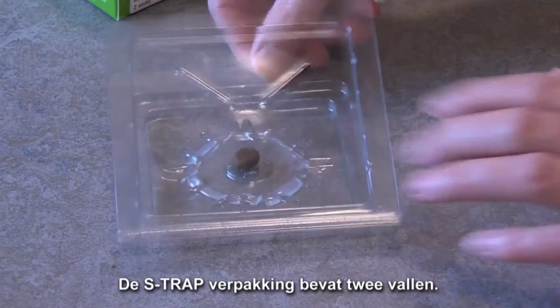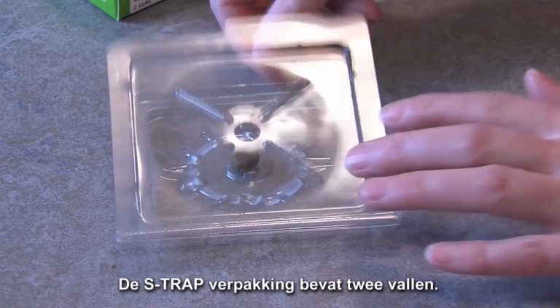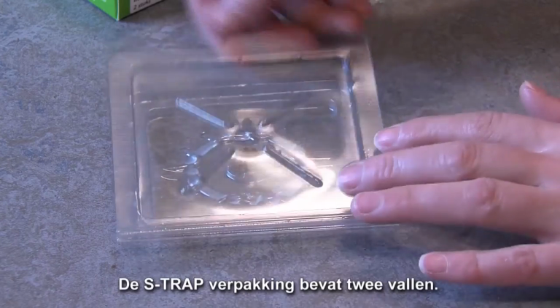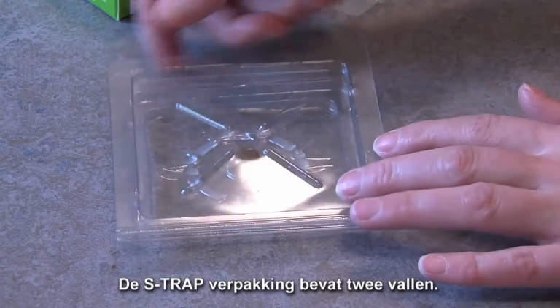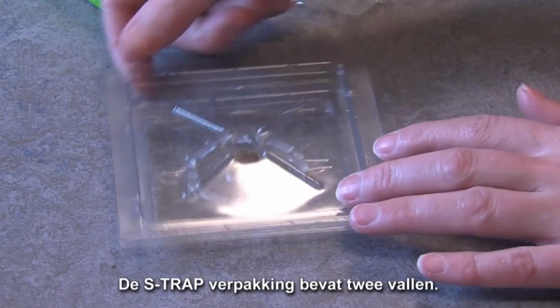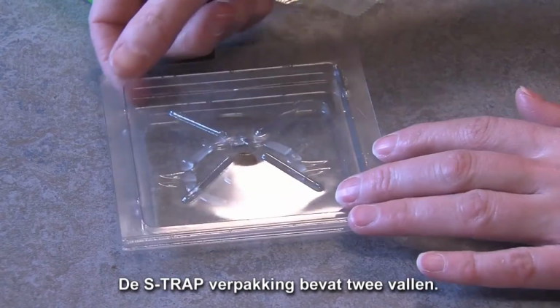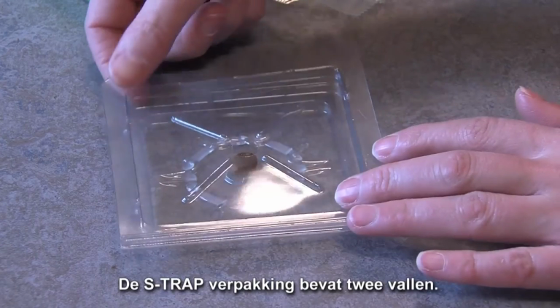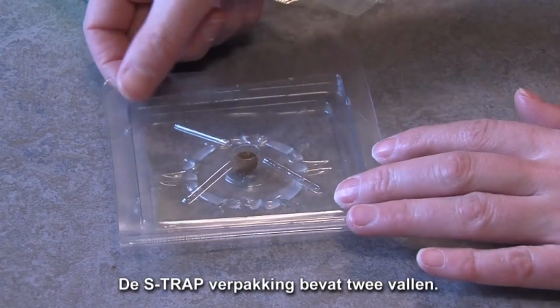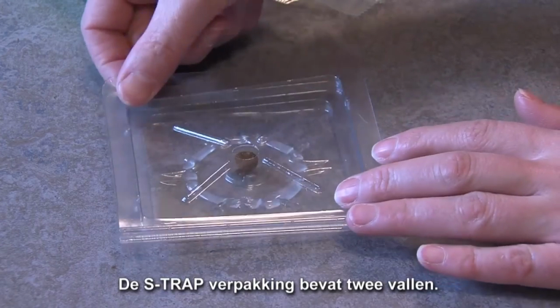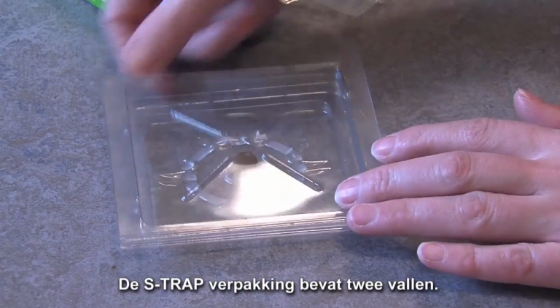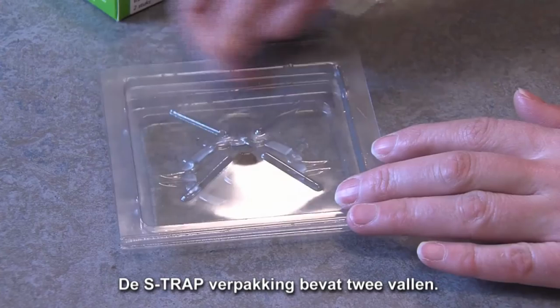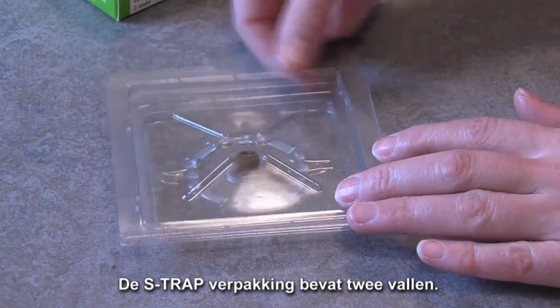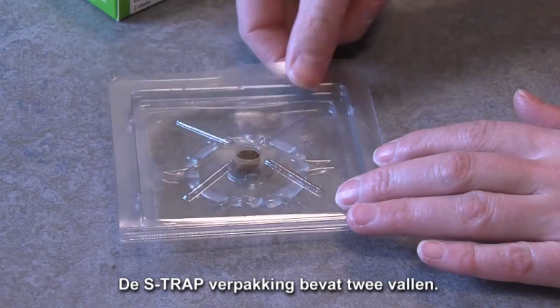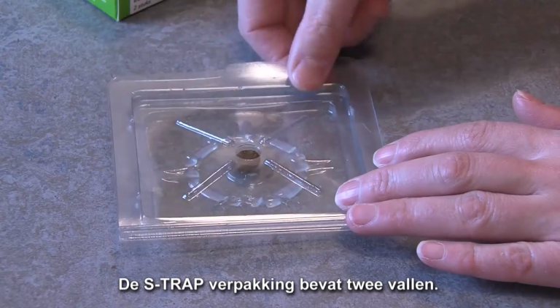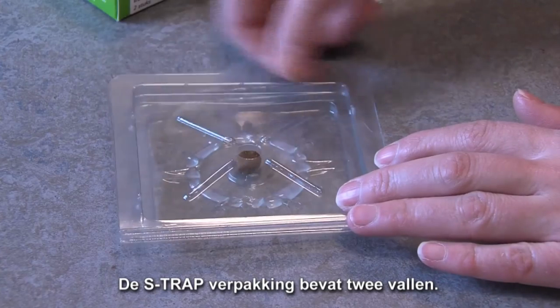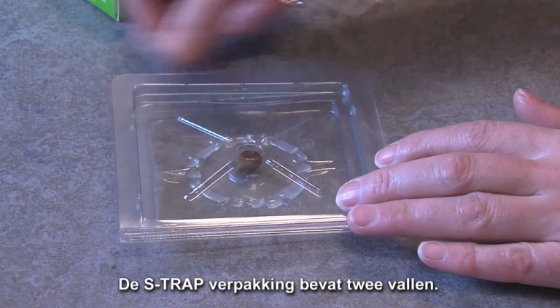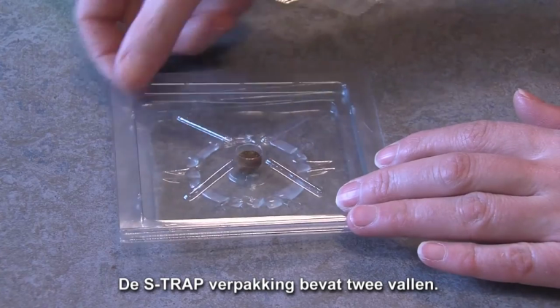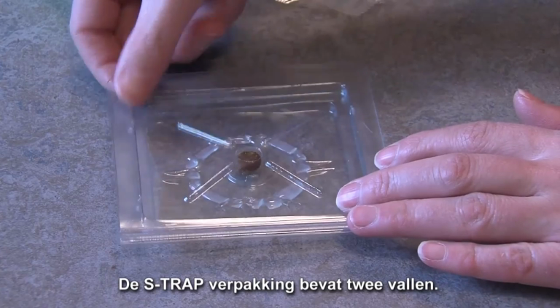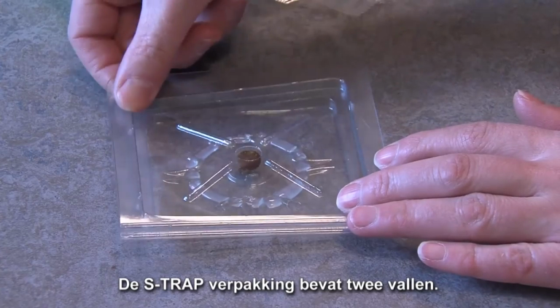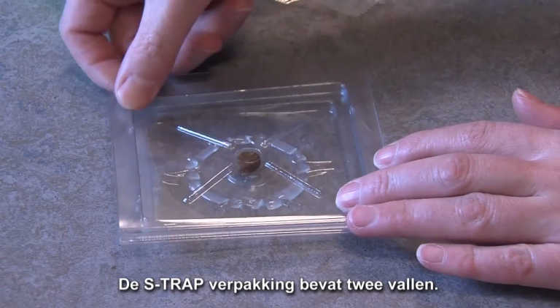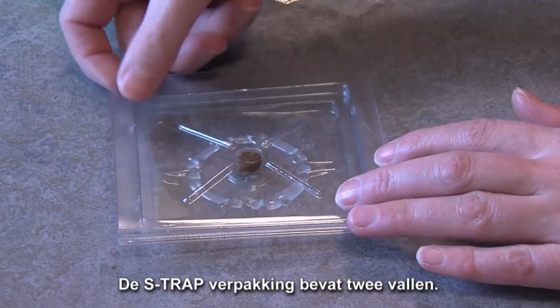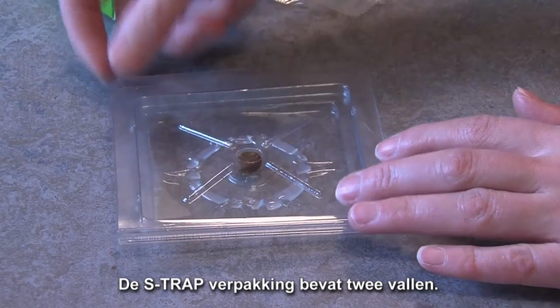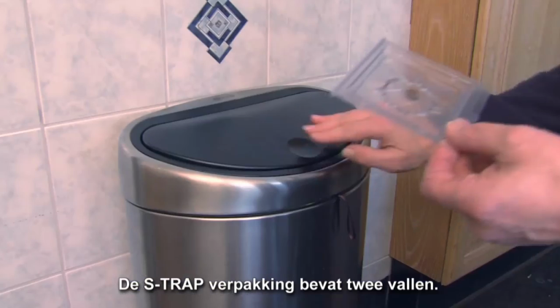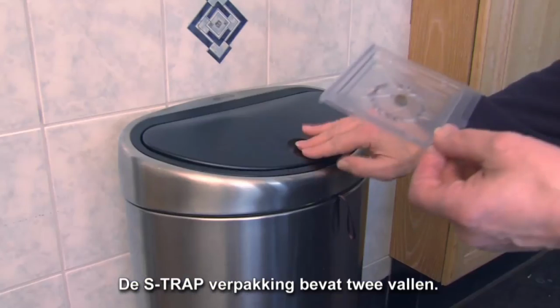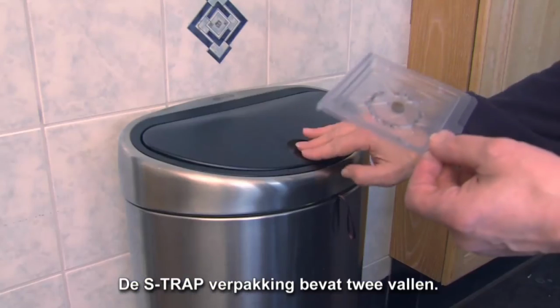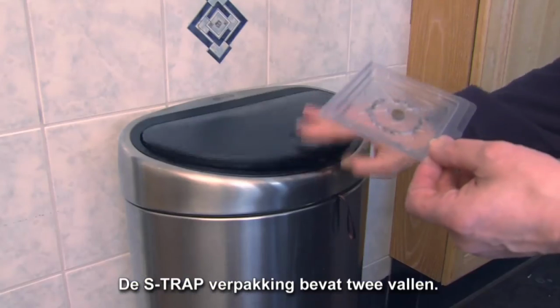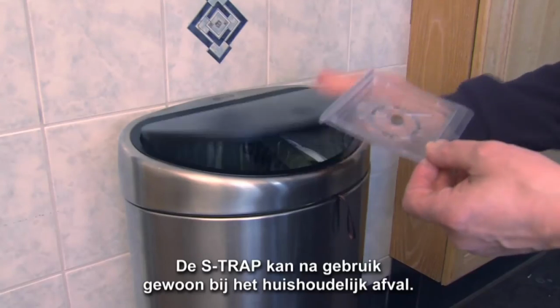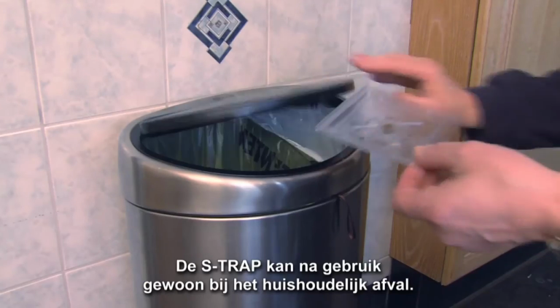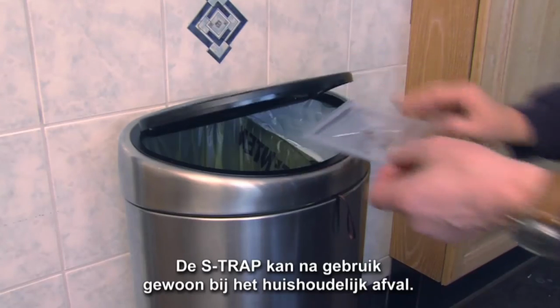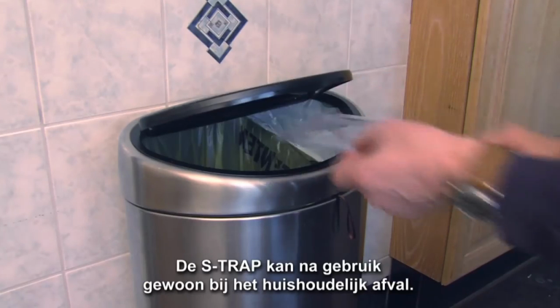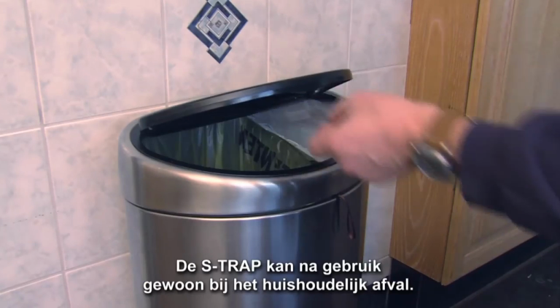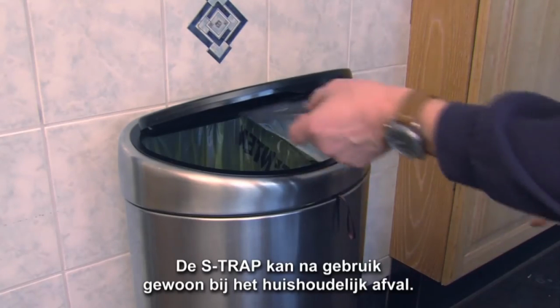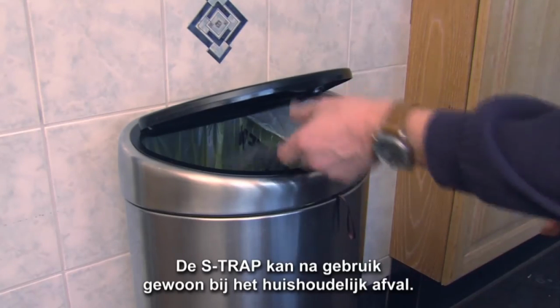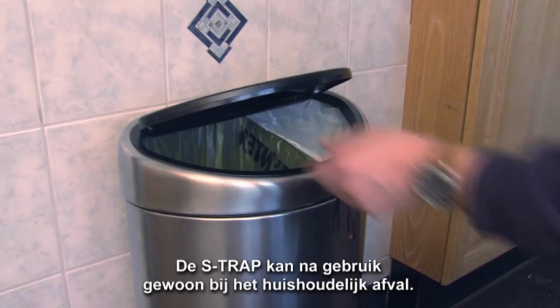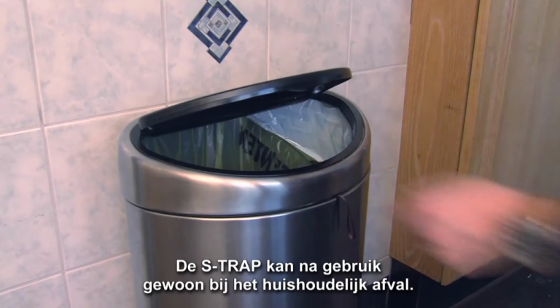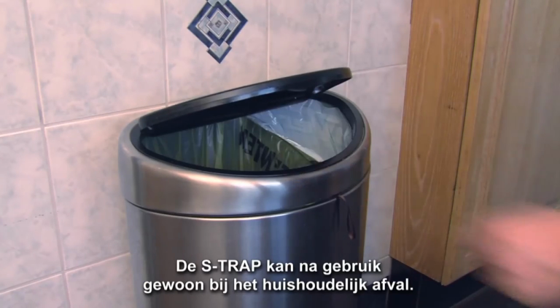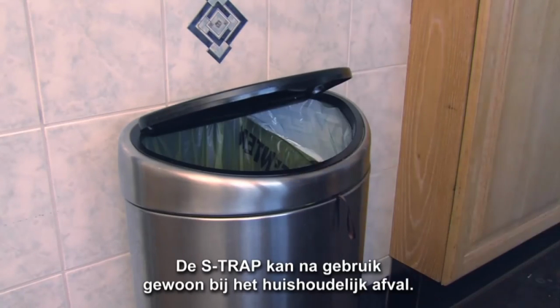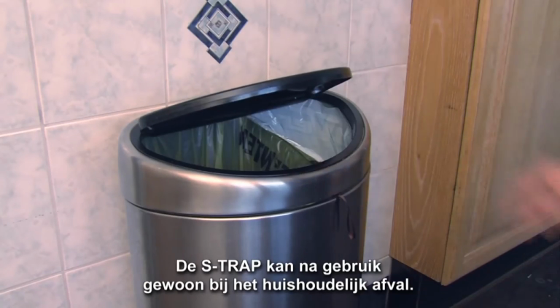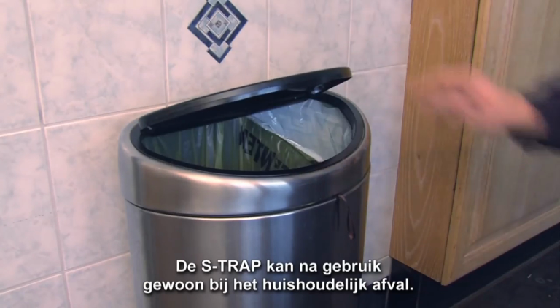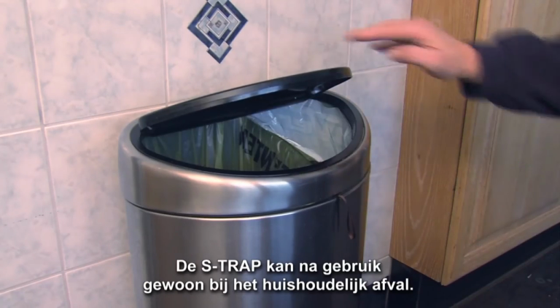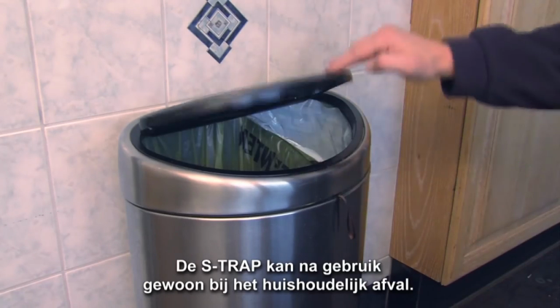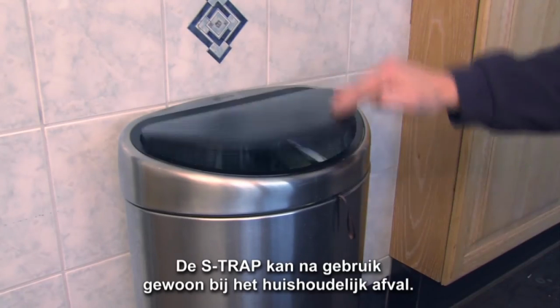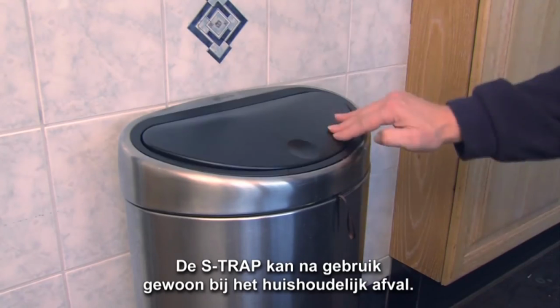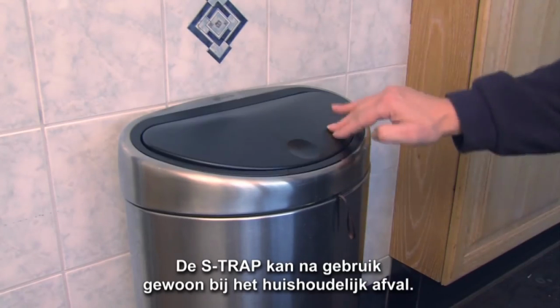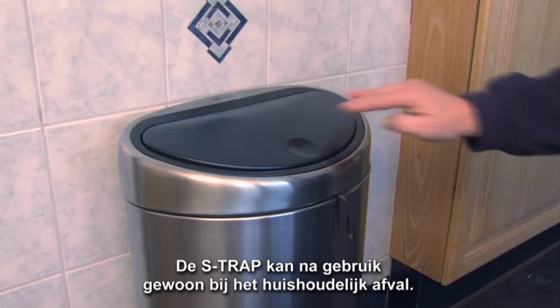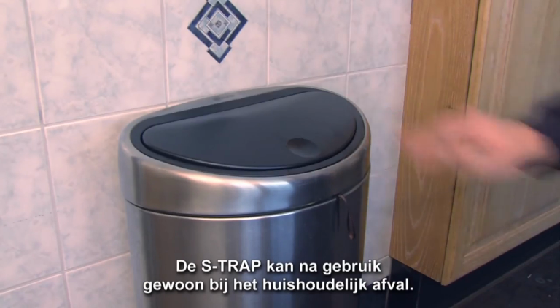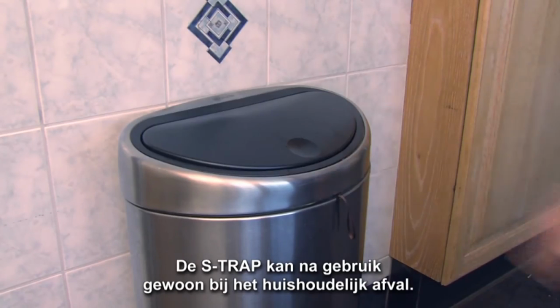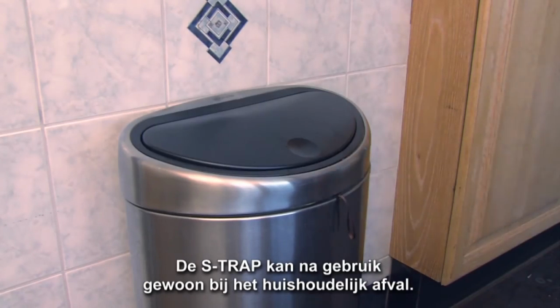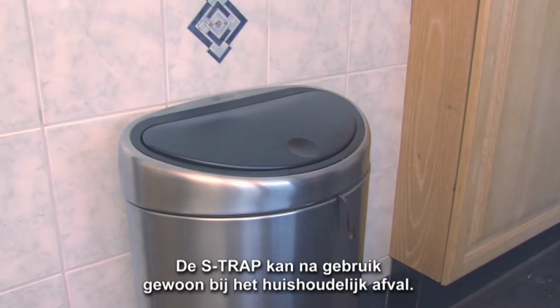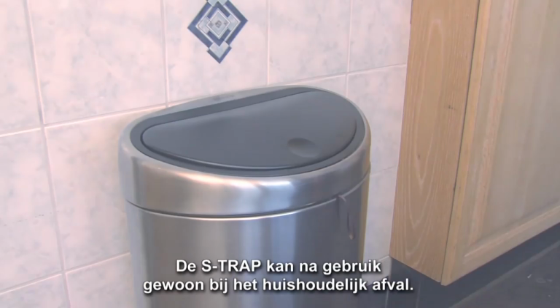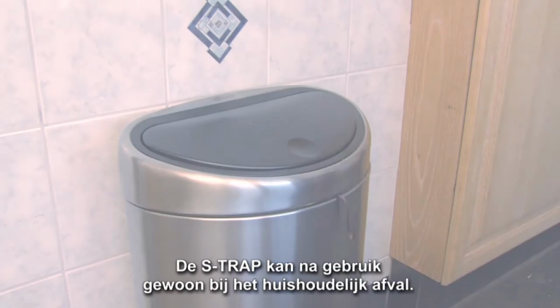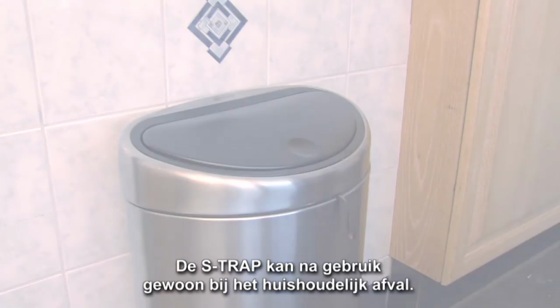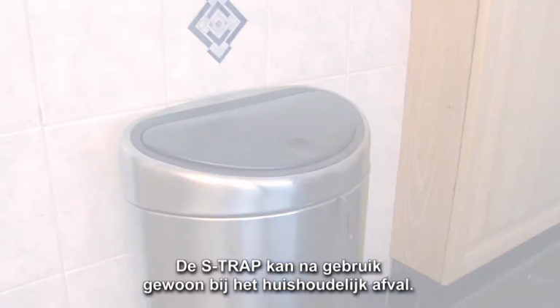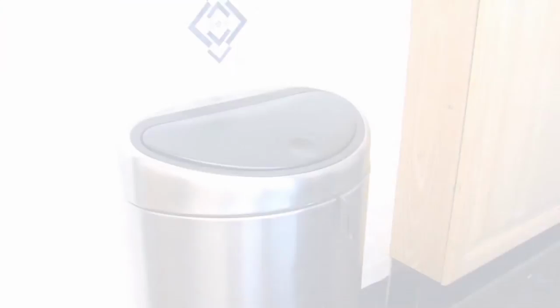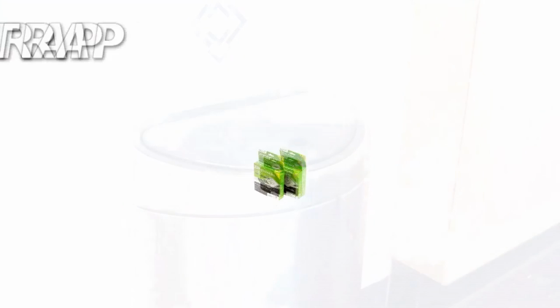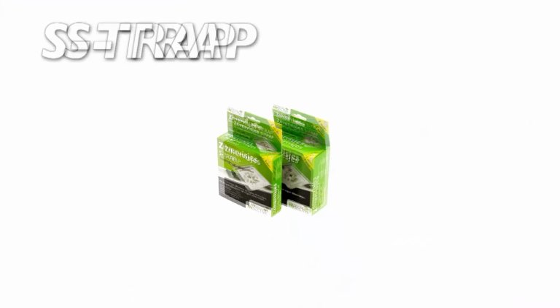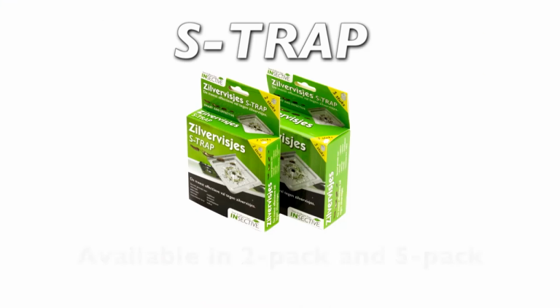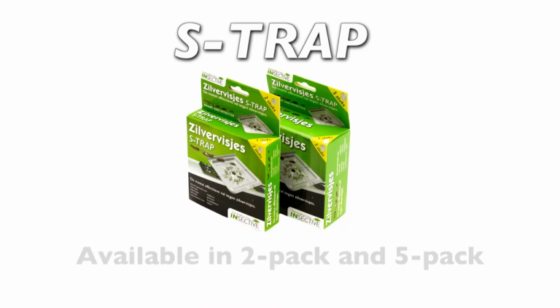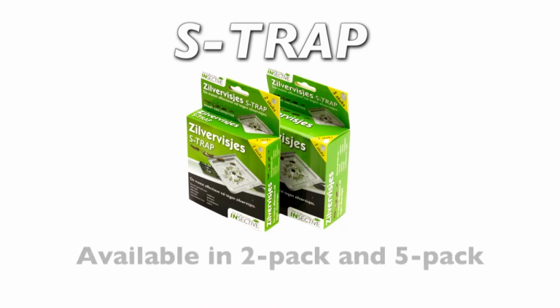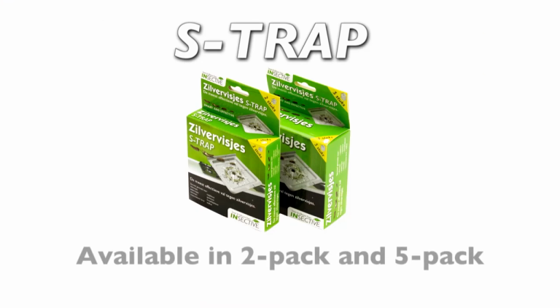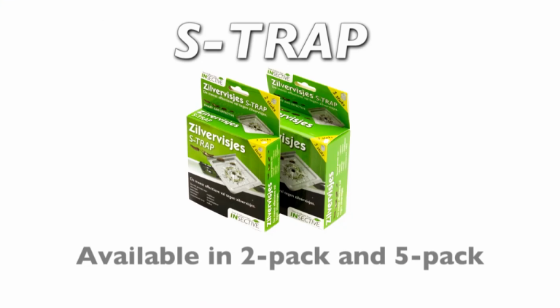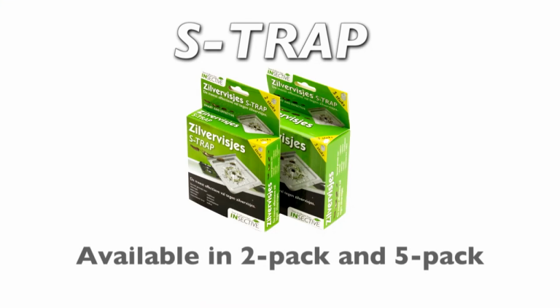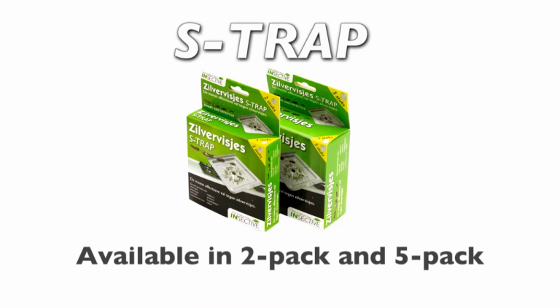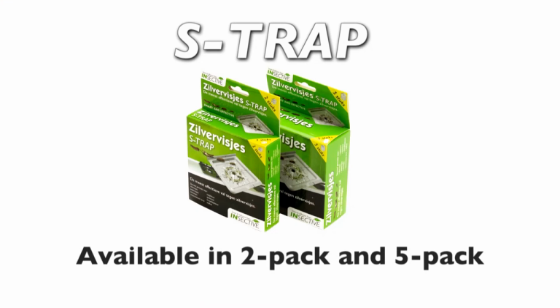The S-Trap package contains two traps. After use, you can dispose of the S-Trap in the normal waste bin.